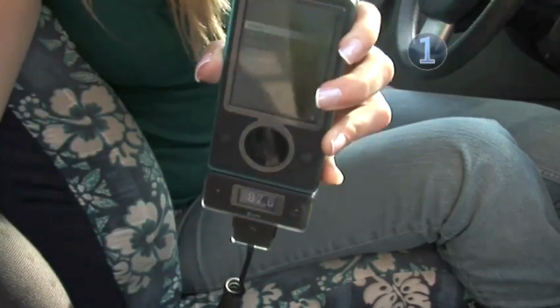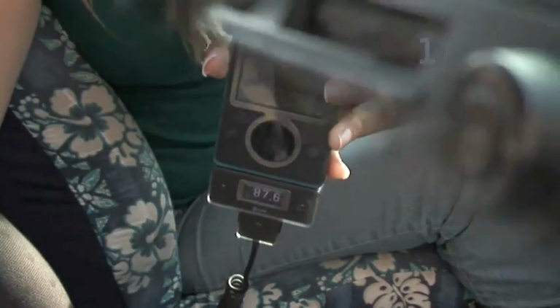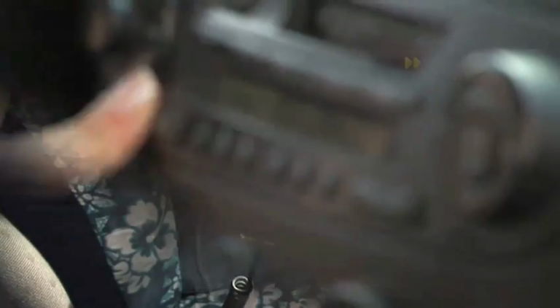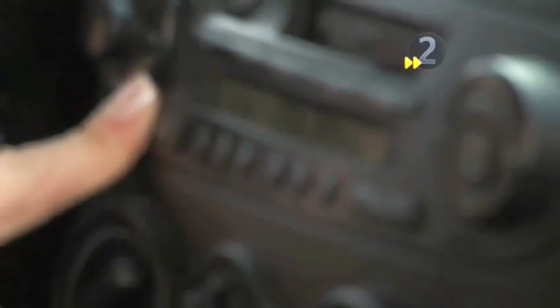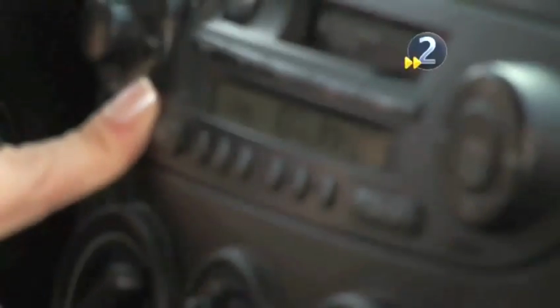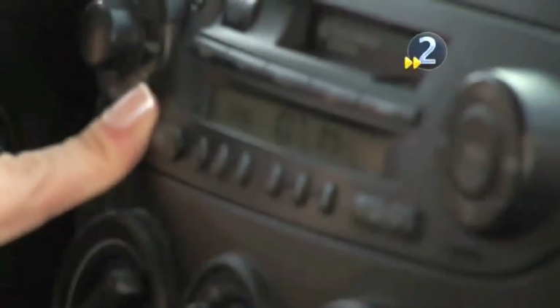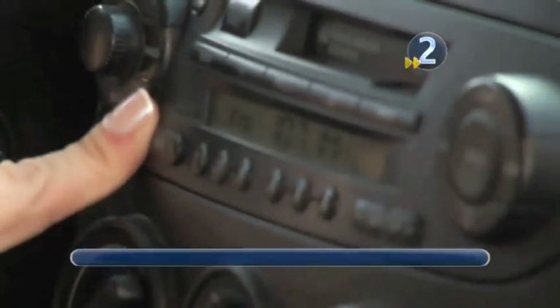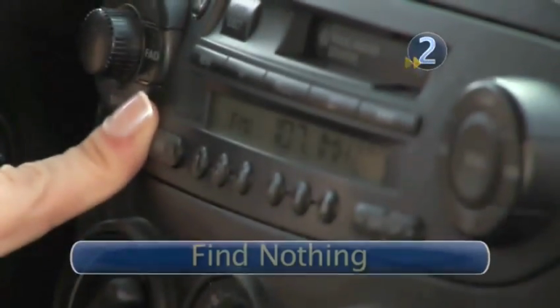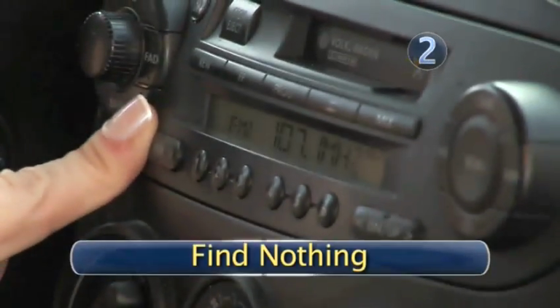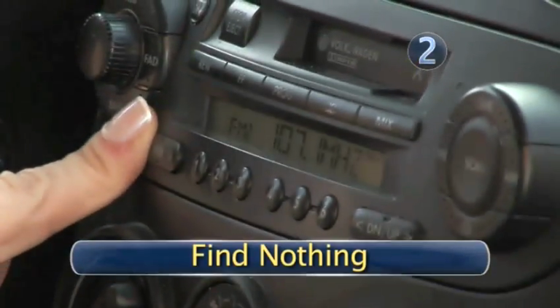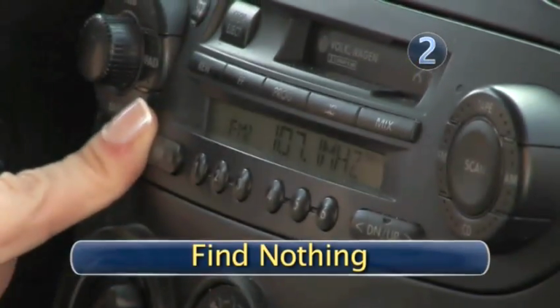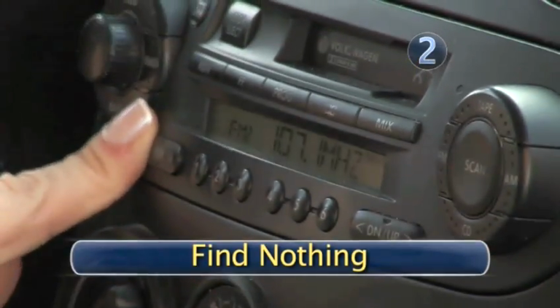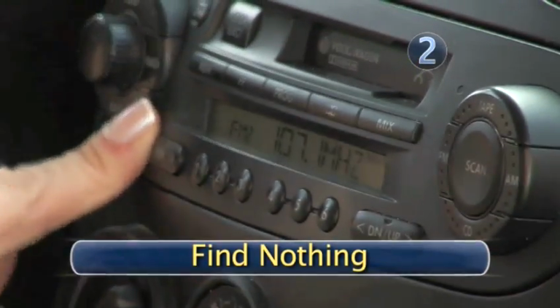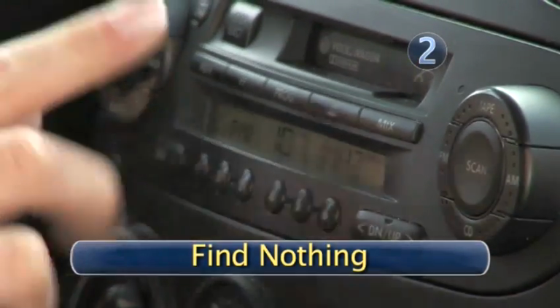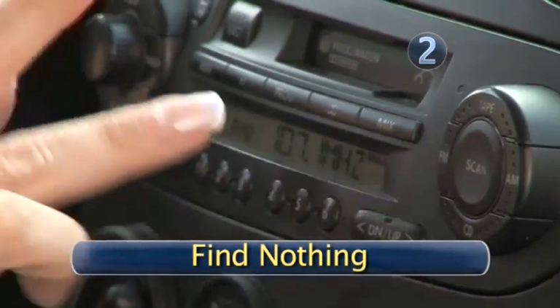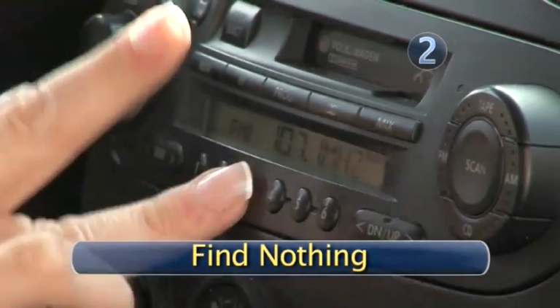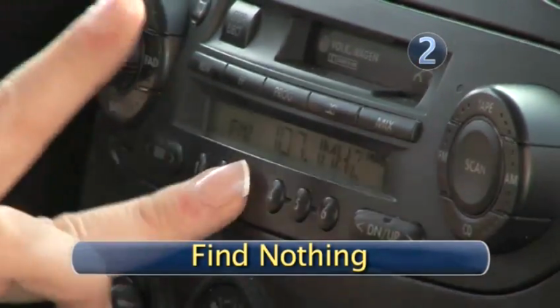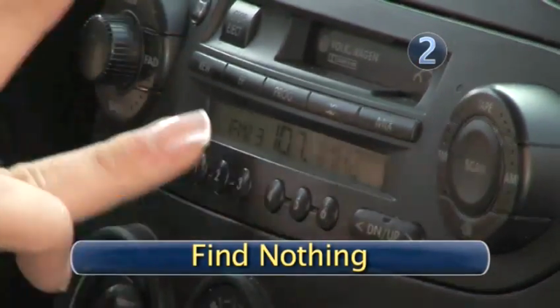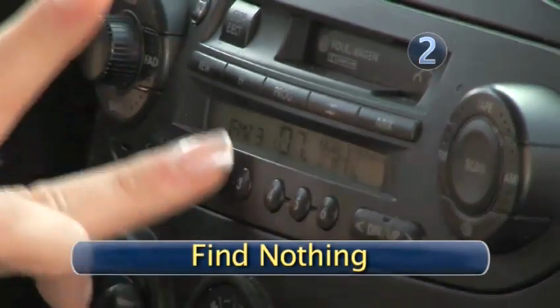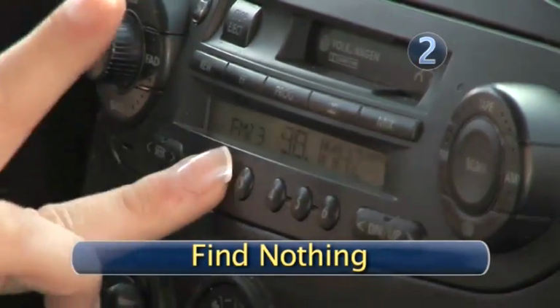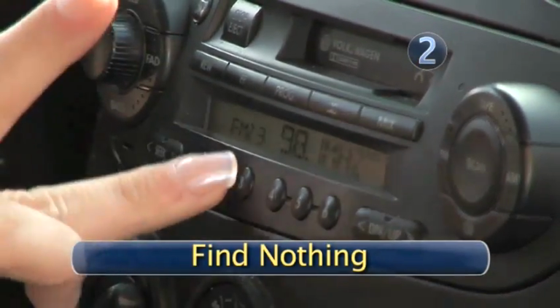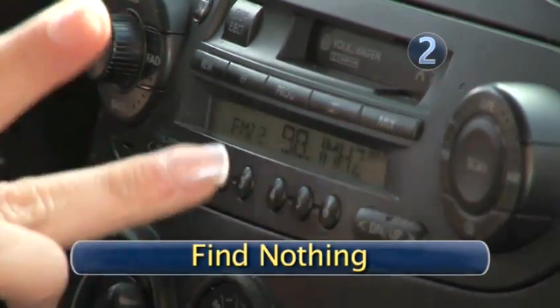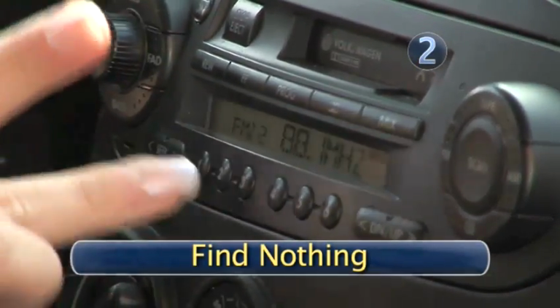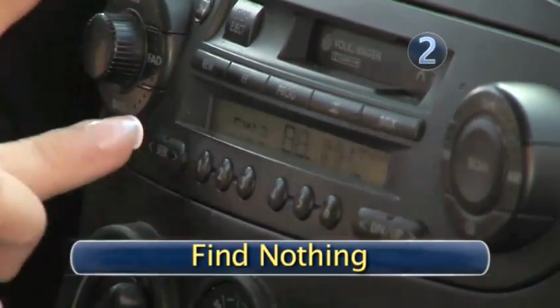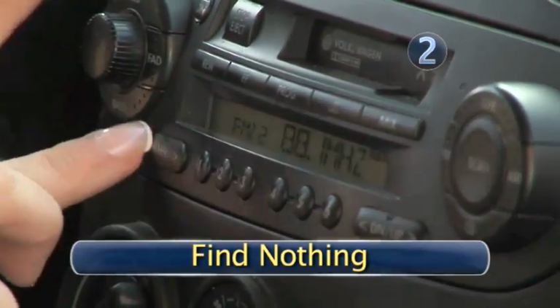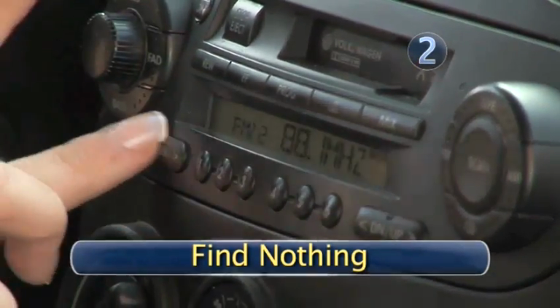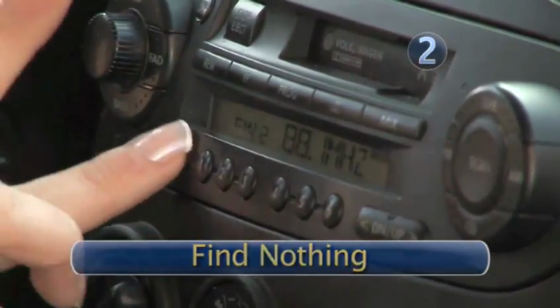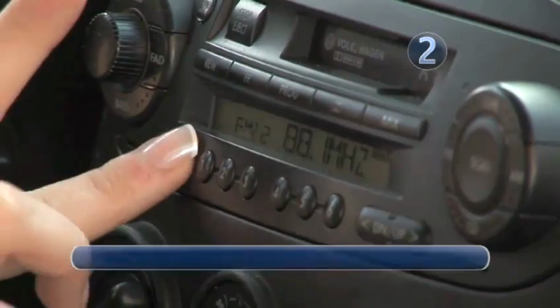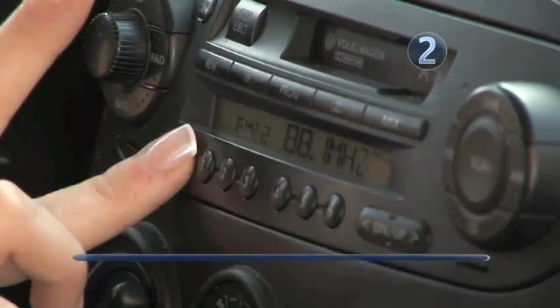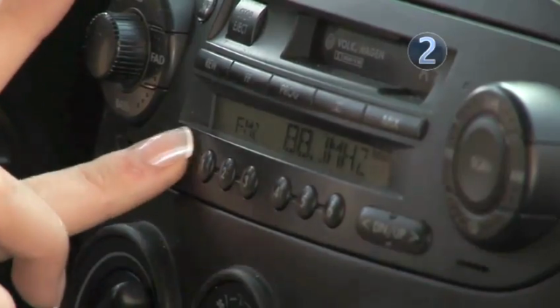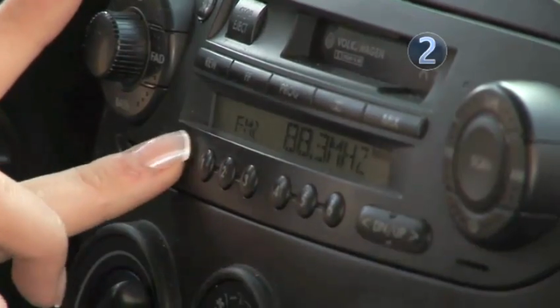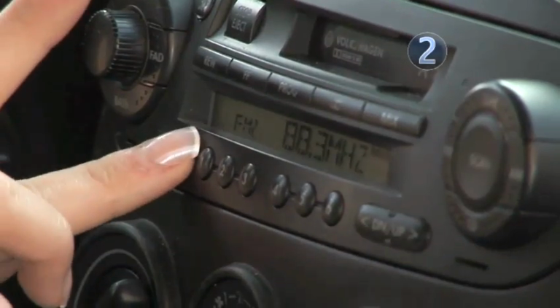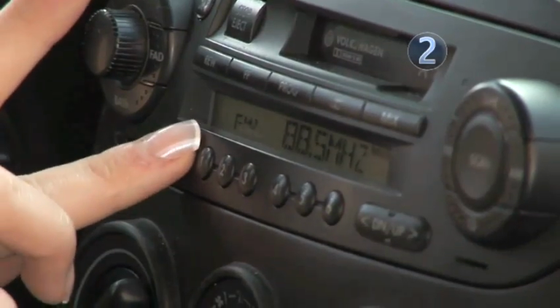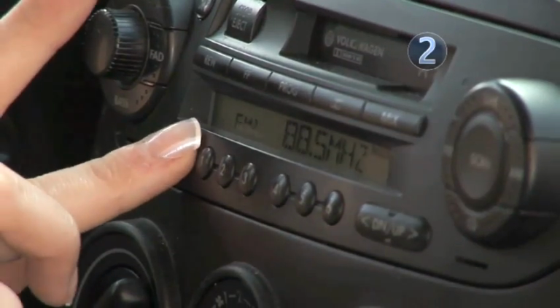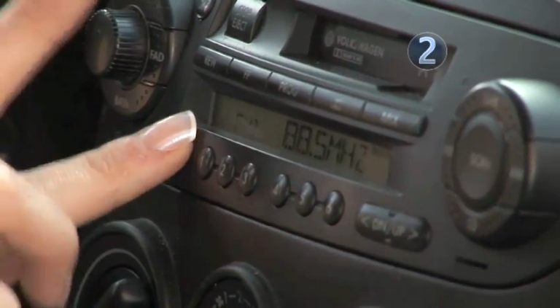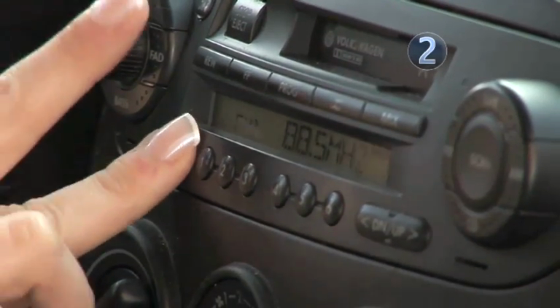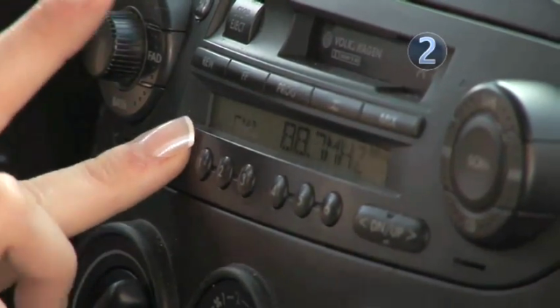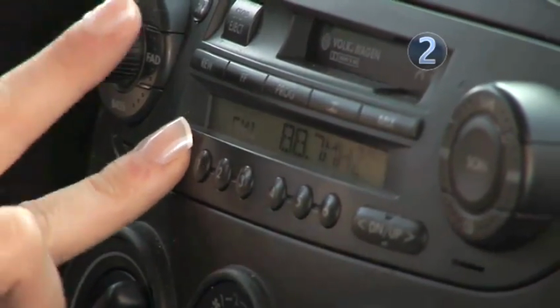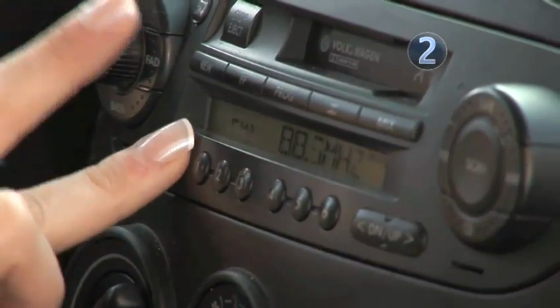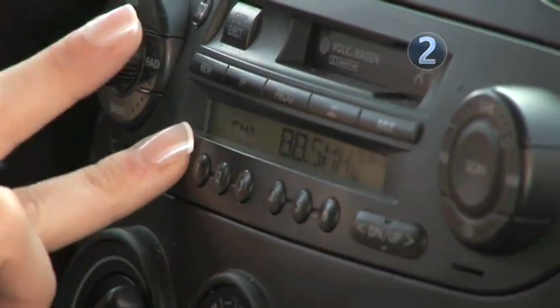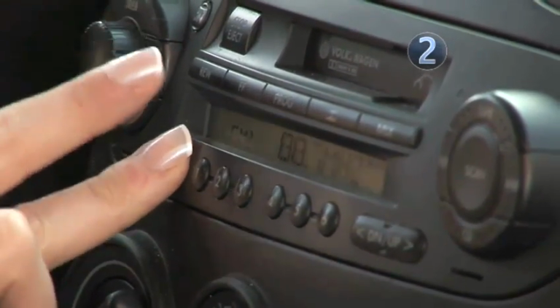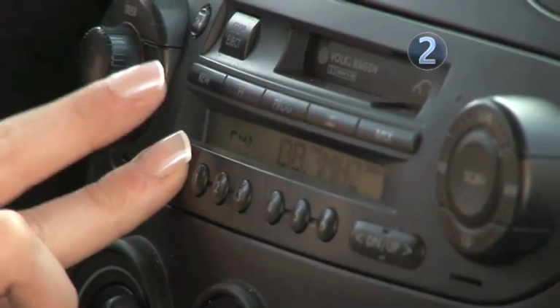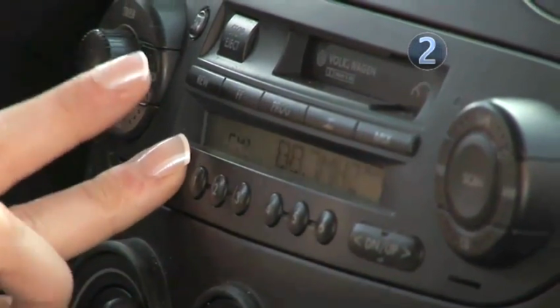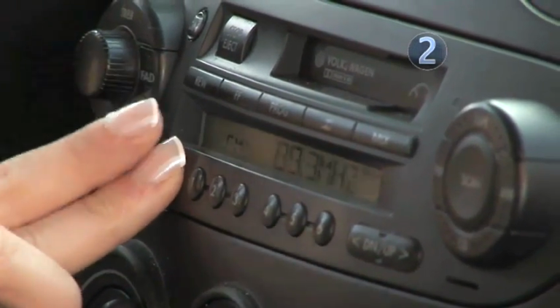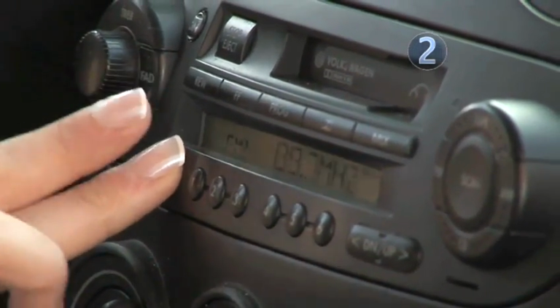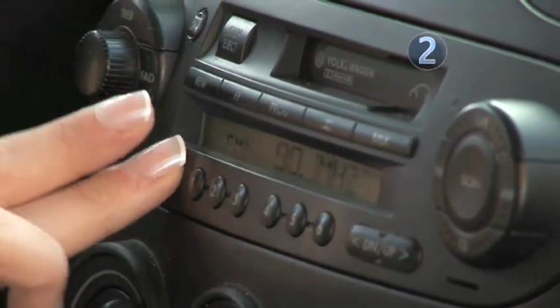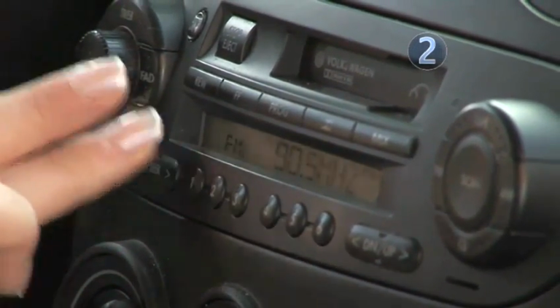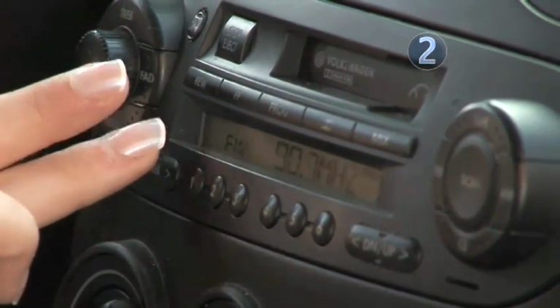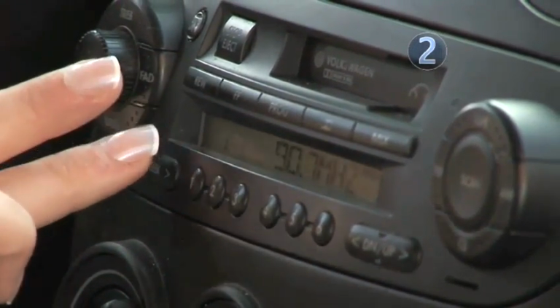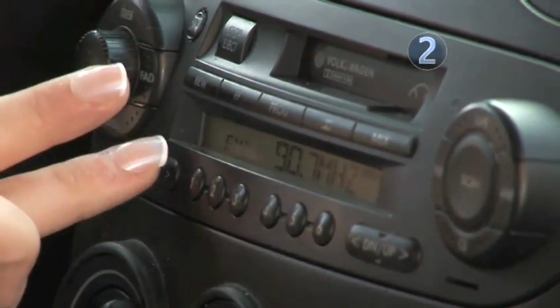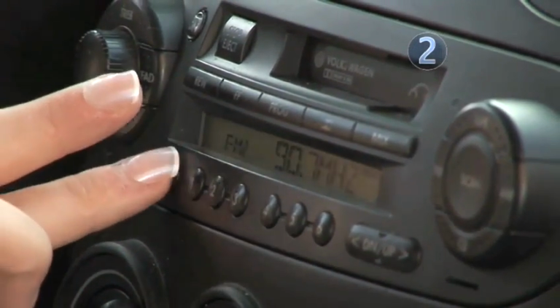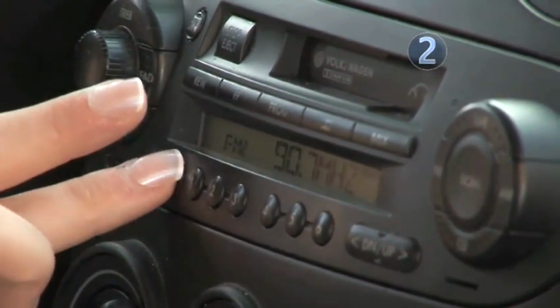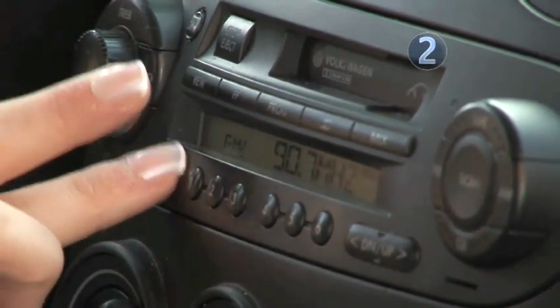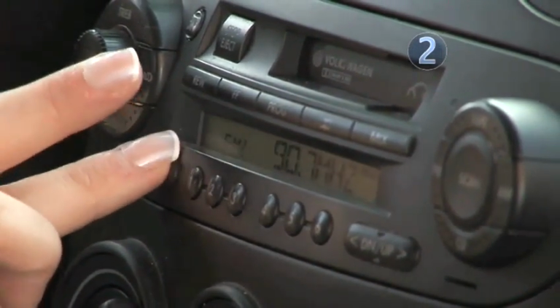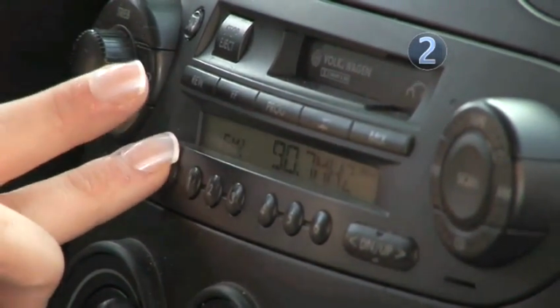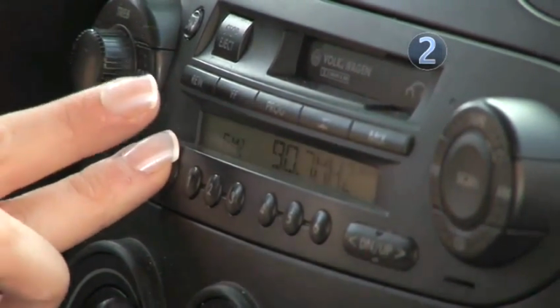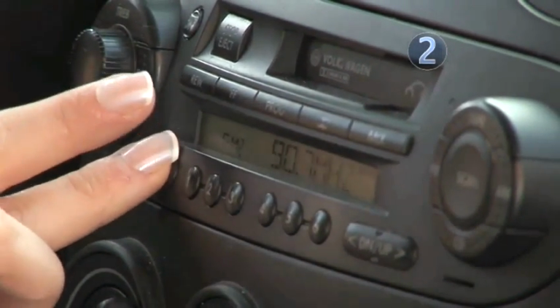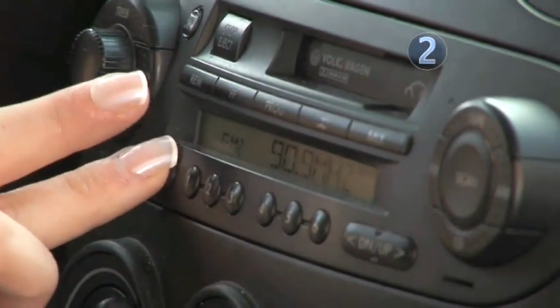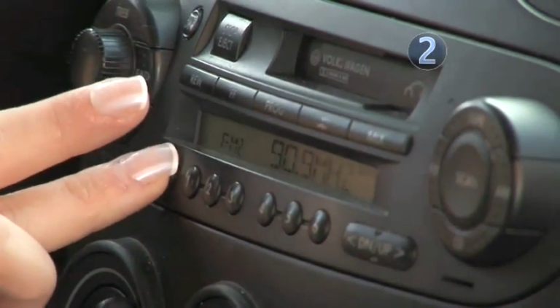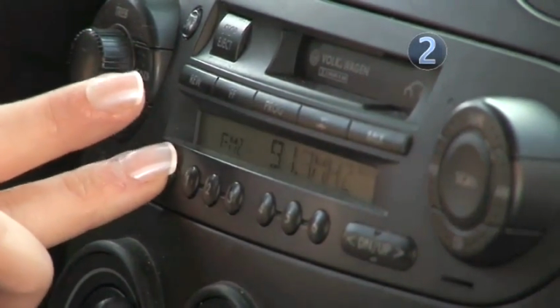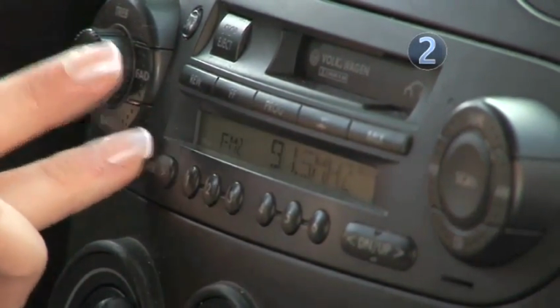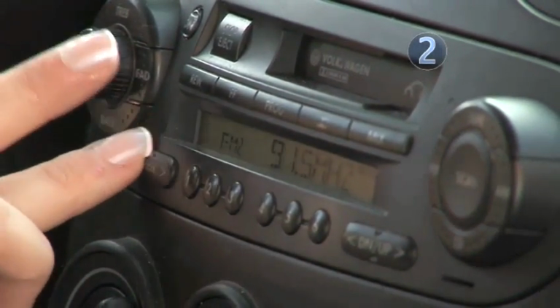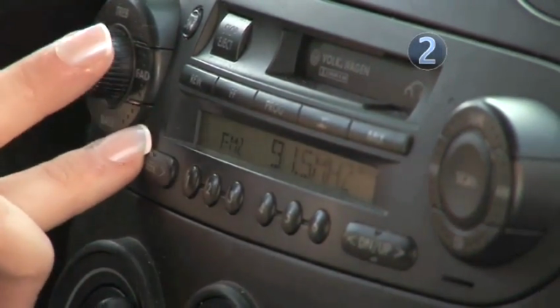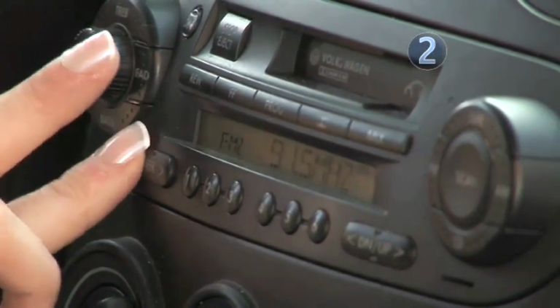Step 2: Find nothing. Play with your FM radio until you find a station that's broadcasting nothing, or just full of static.